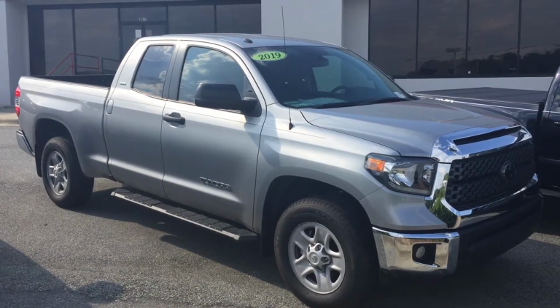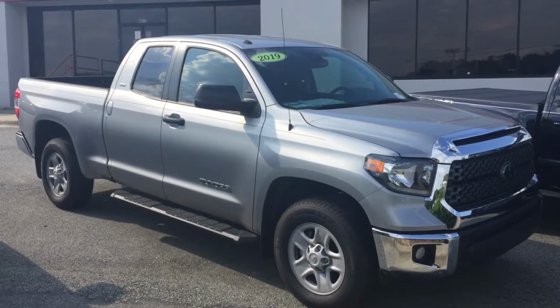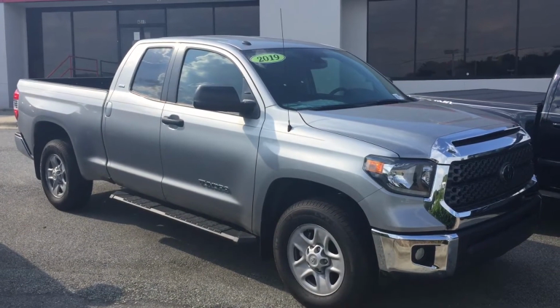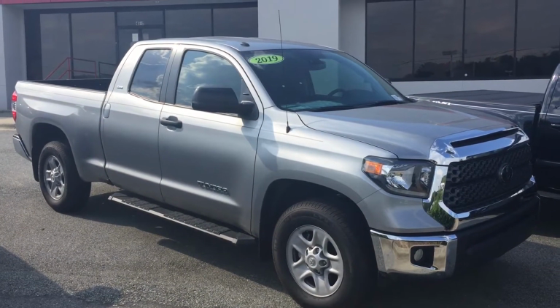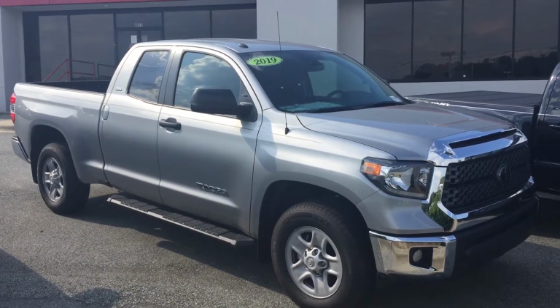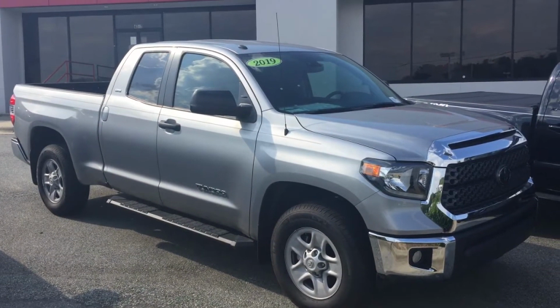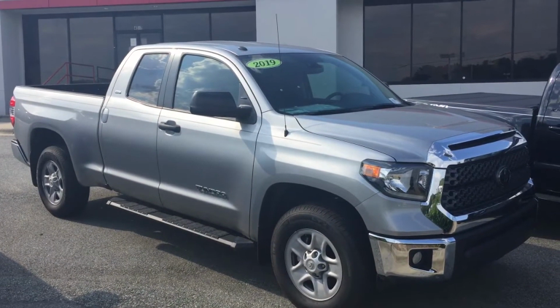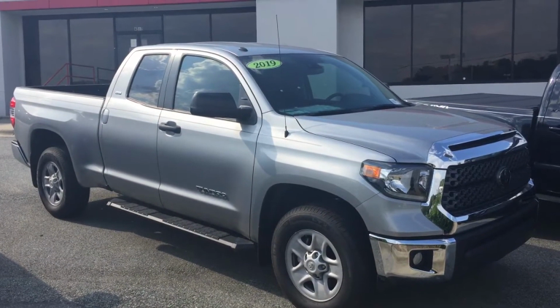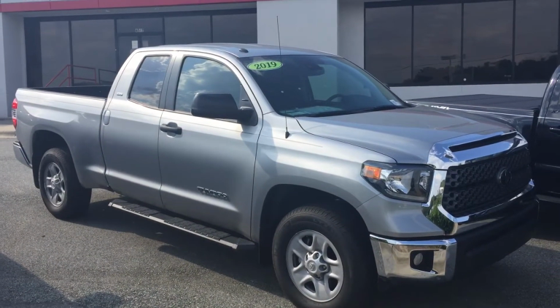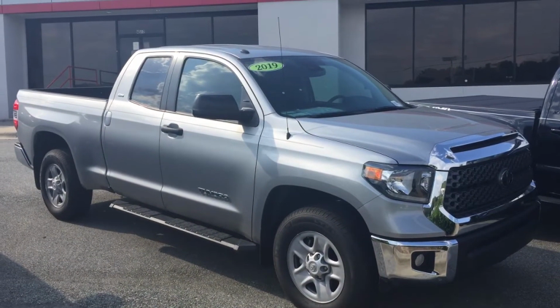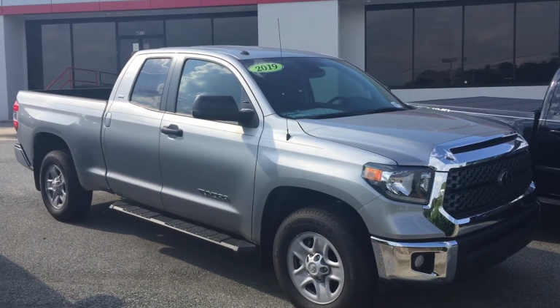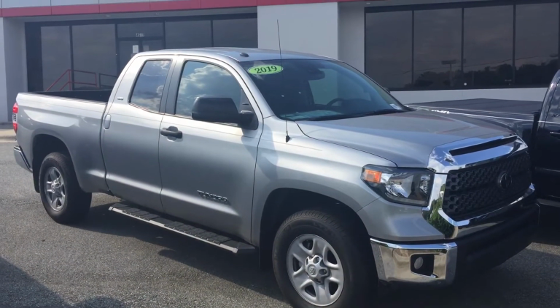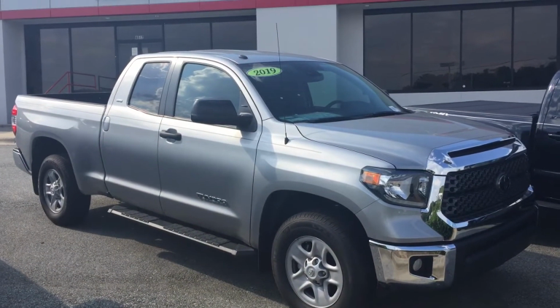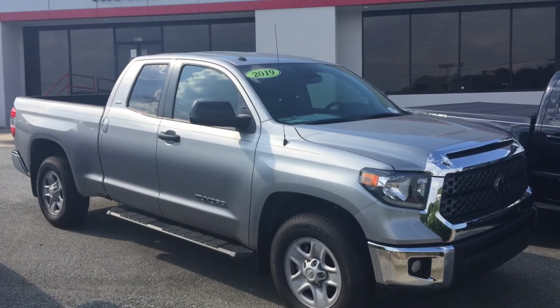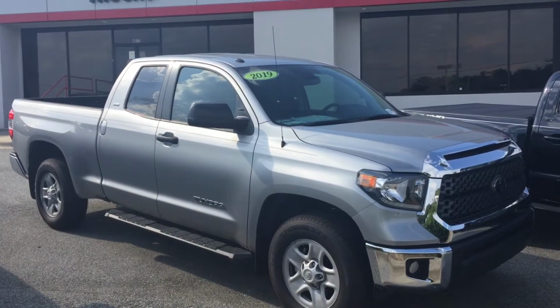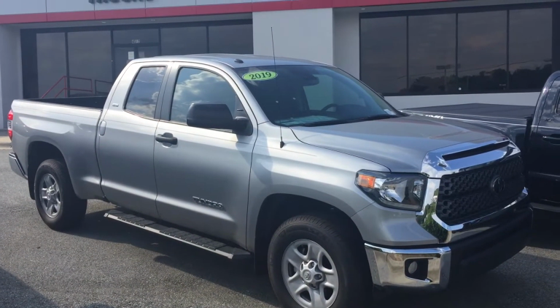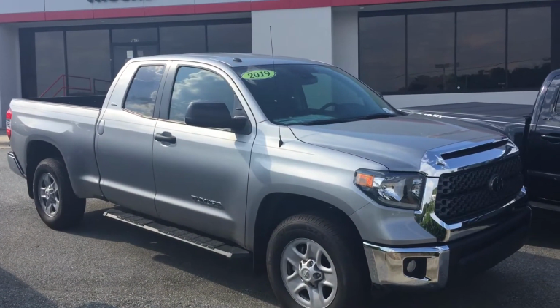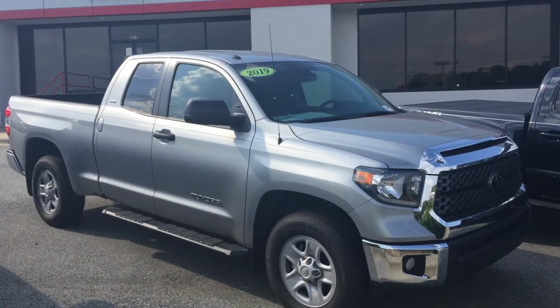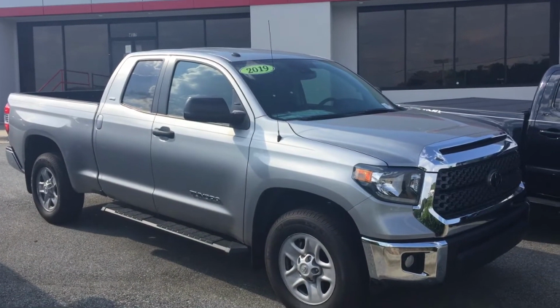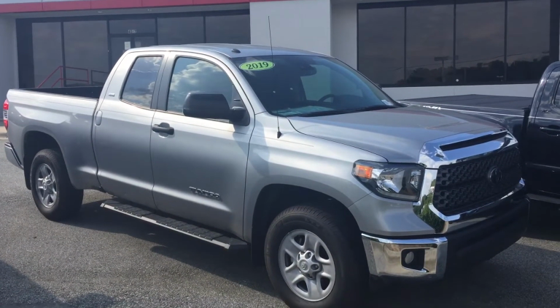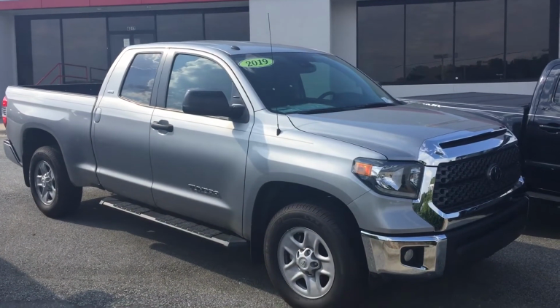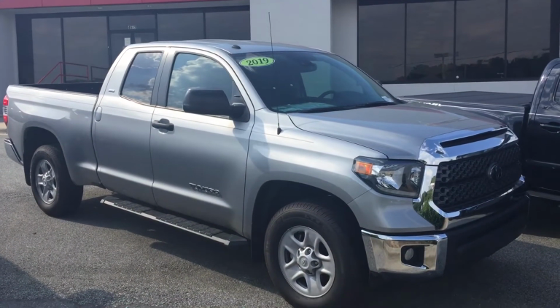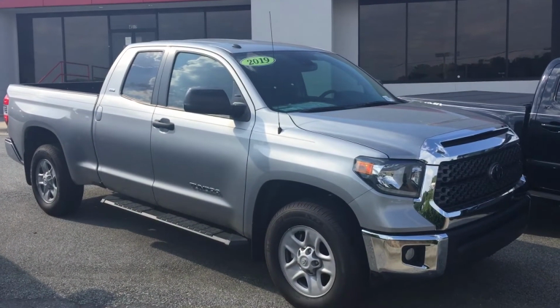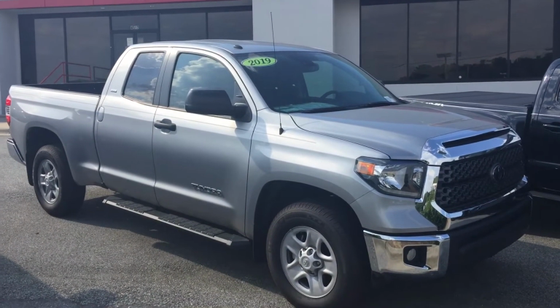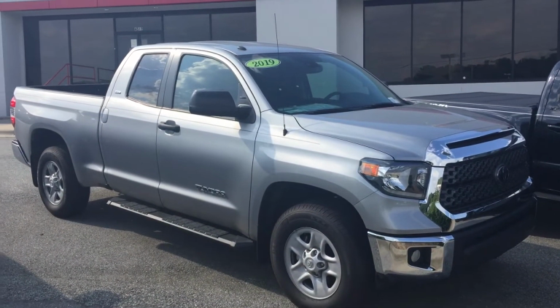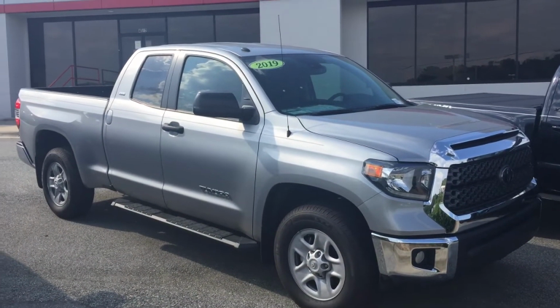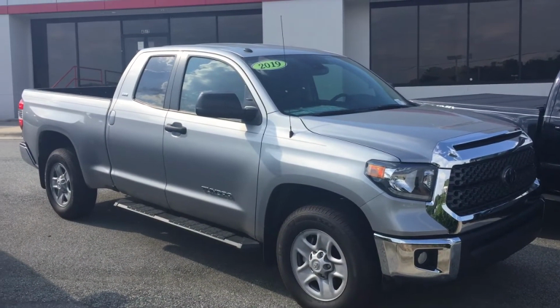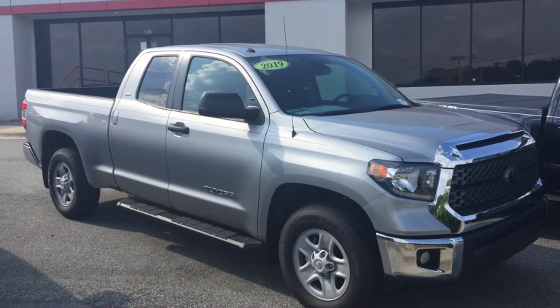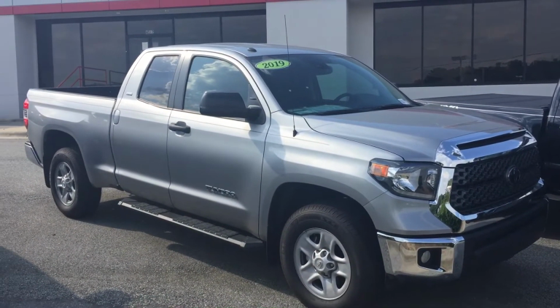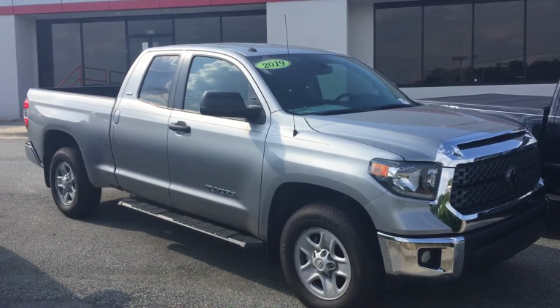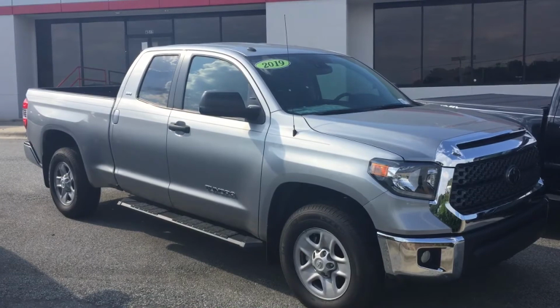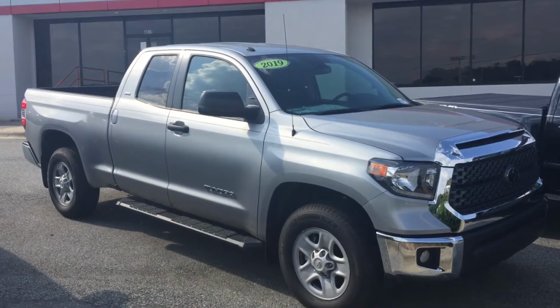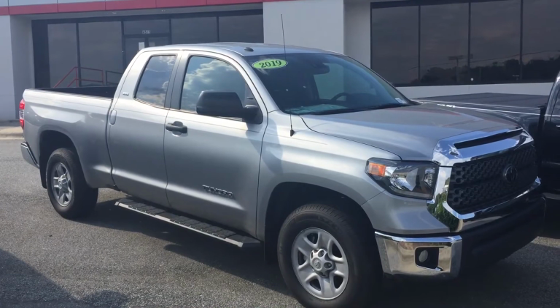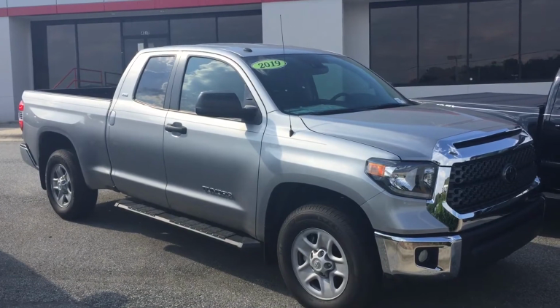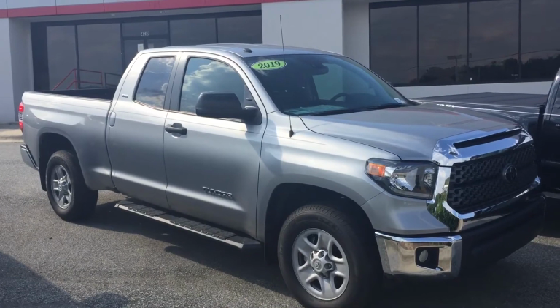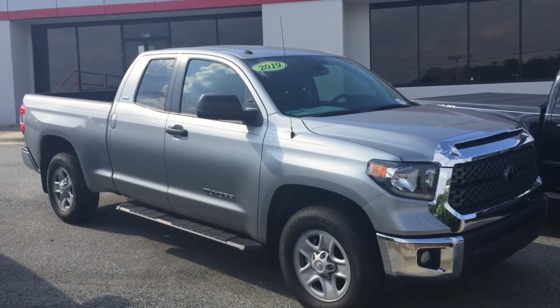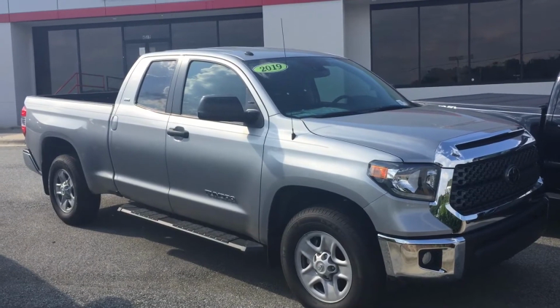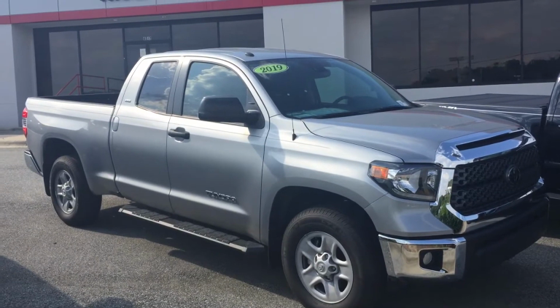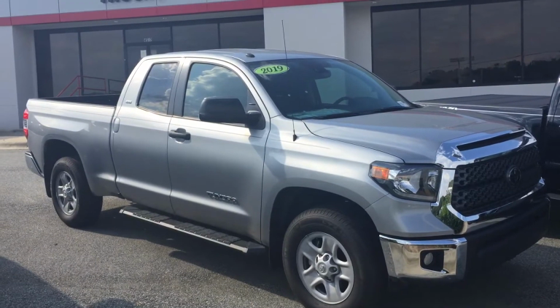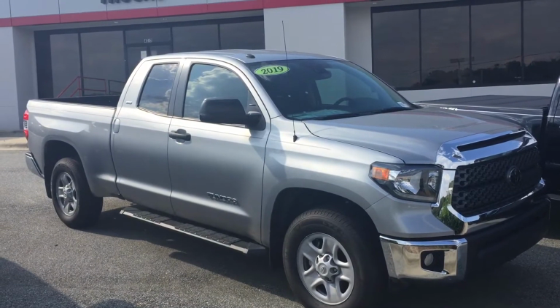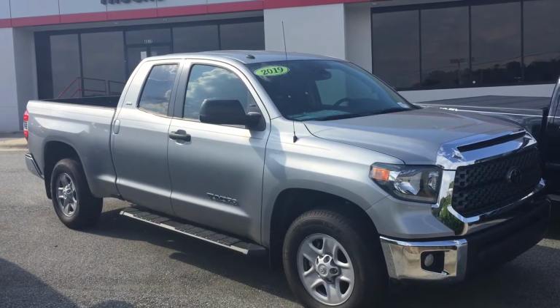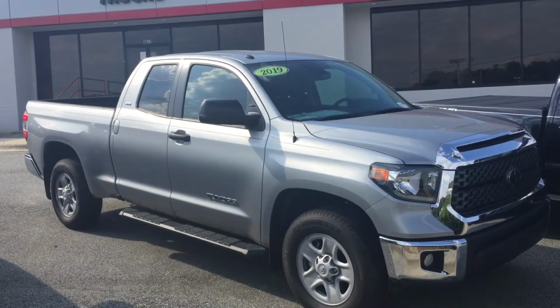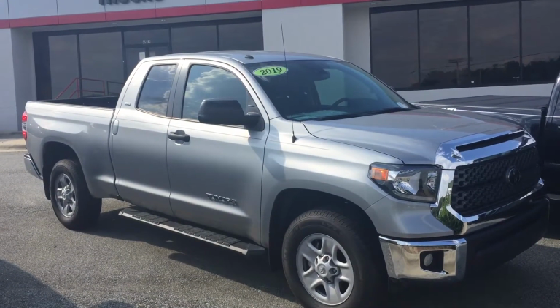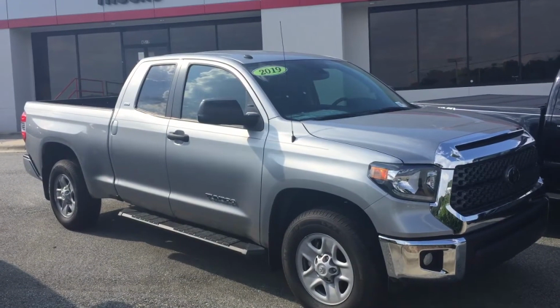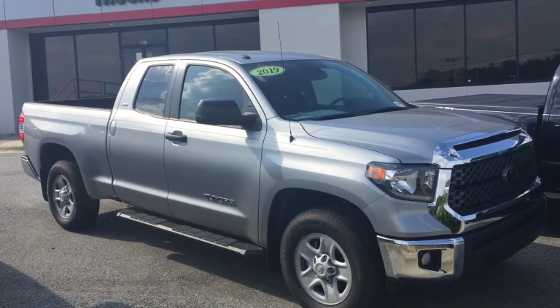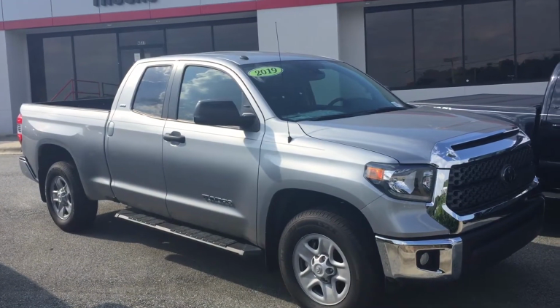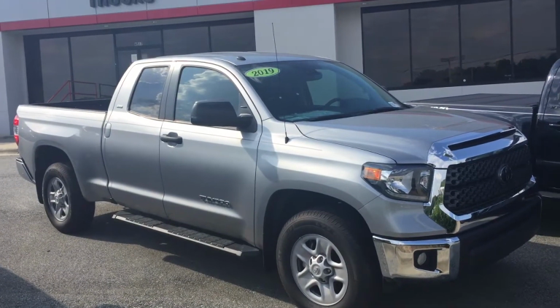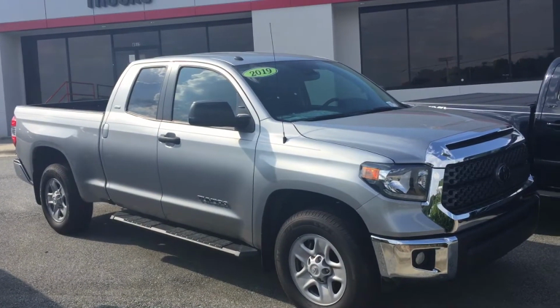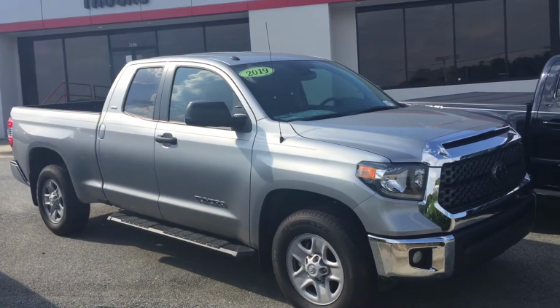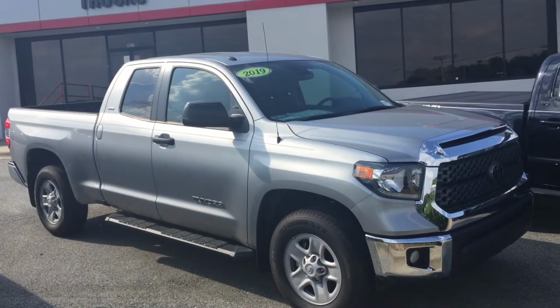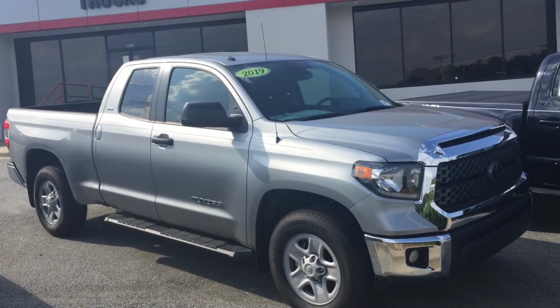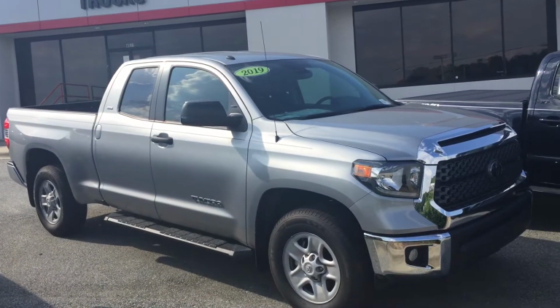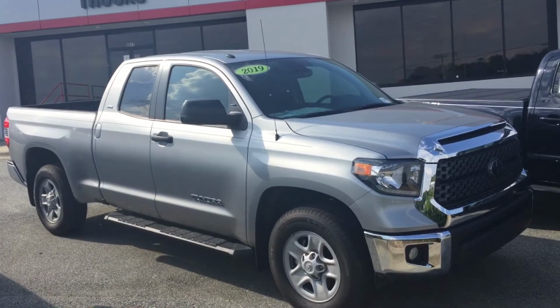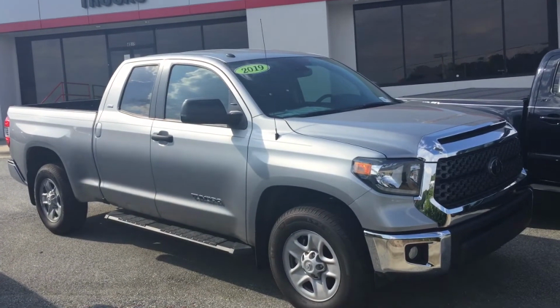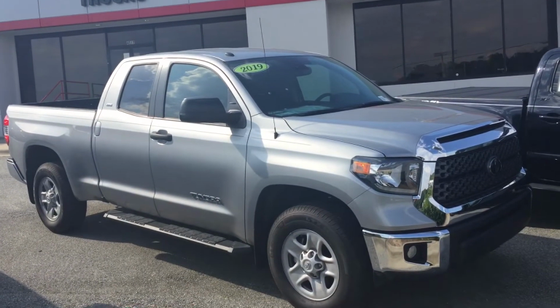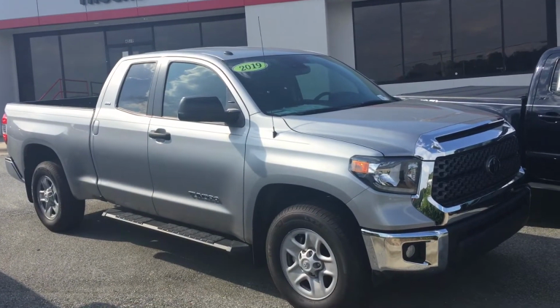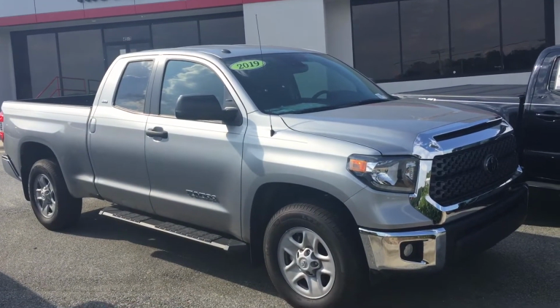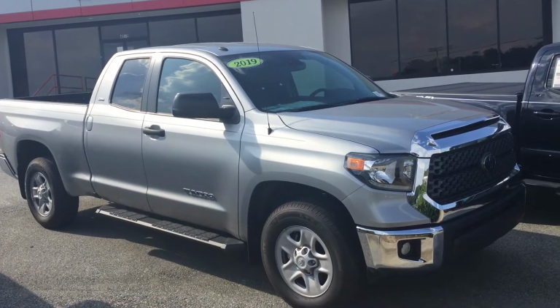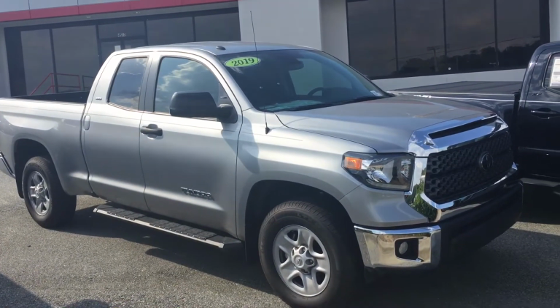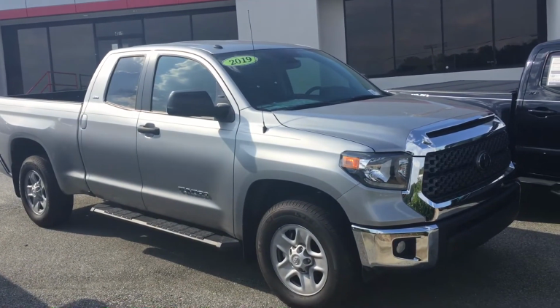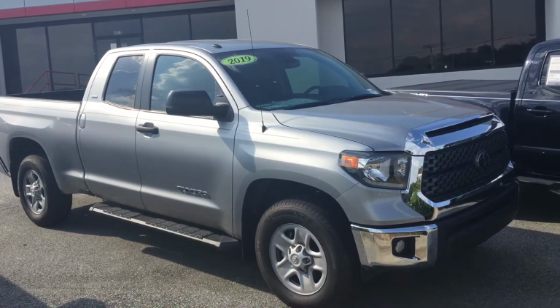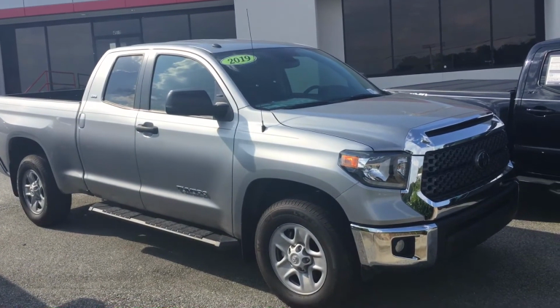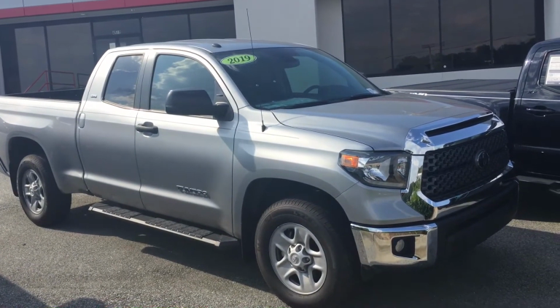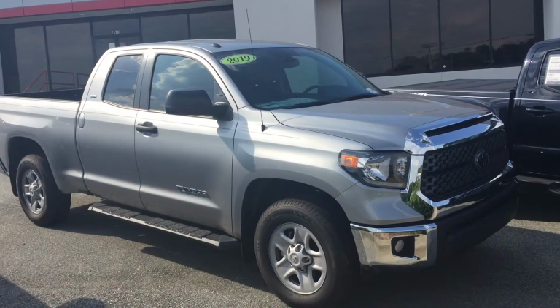This is a 2019 Toyota Tundra. This one is a 4.6 liter V8.